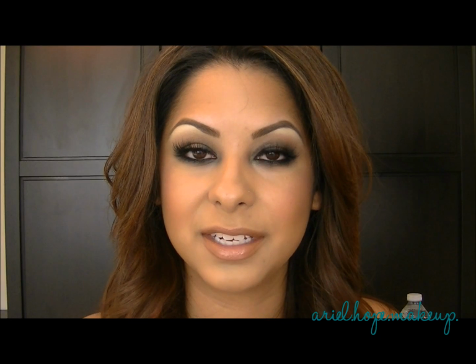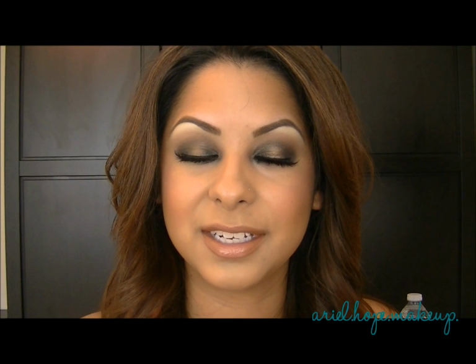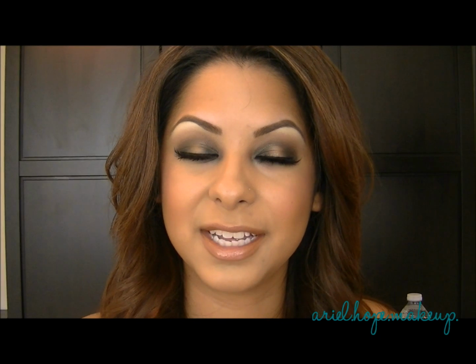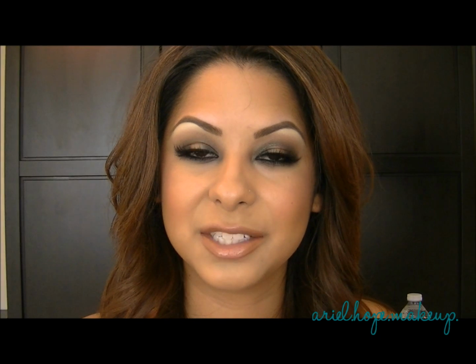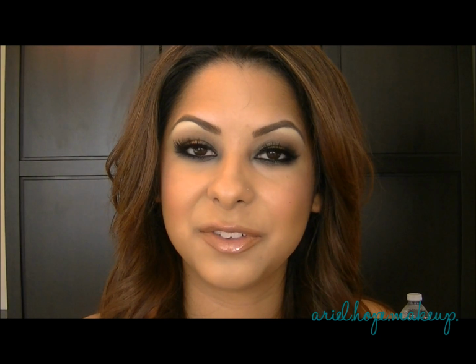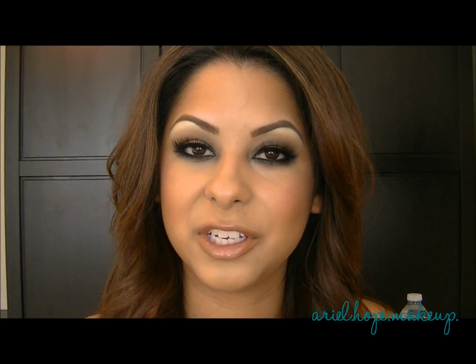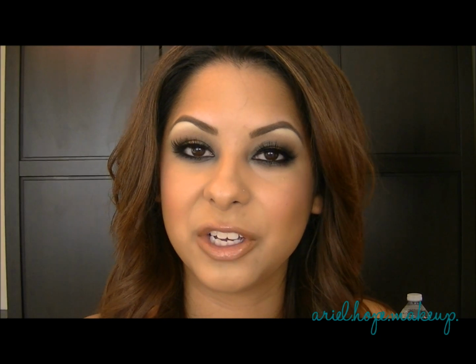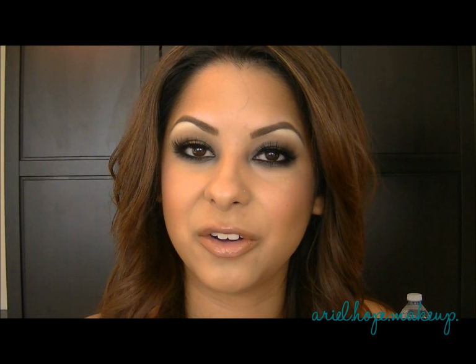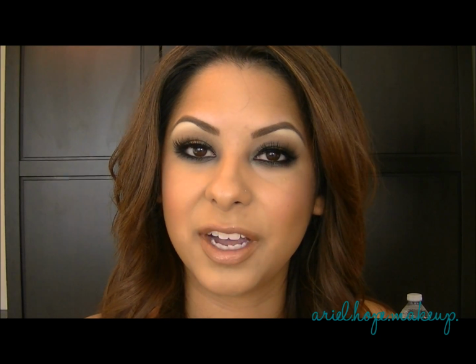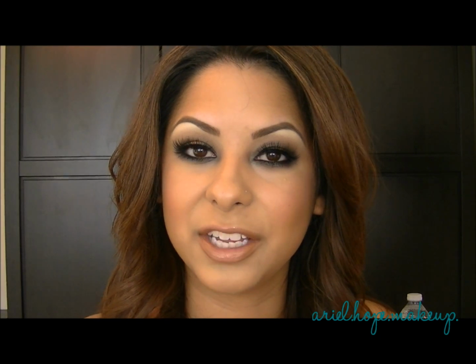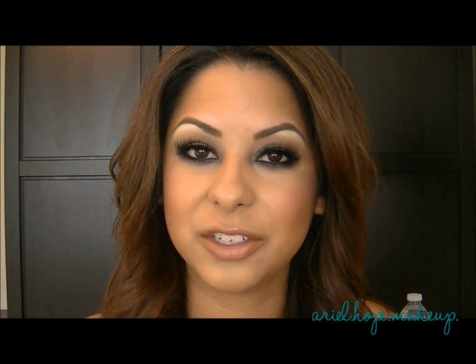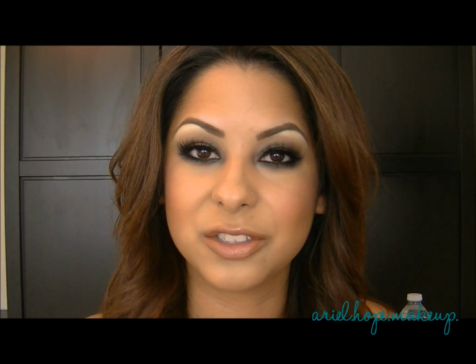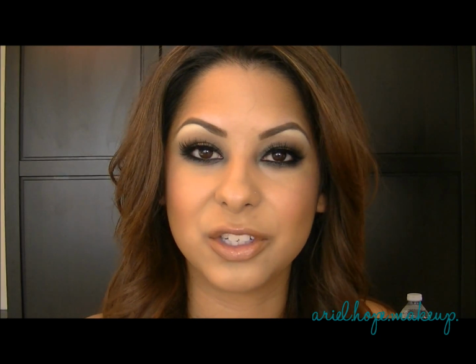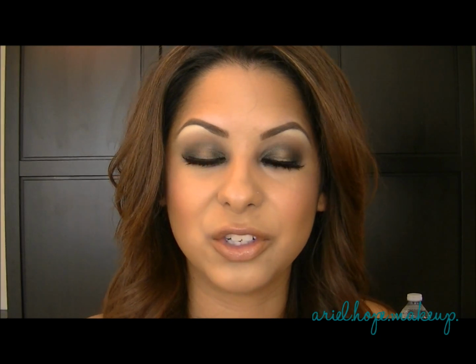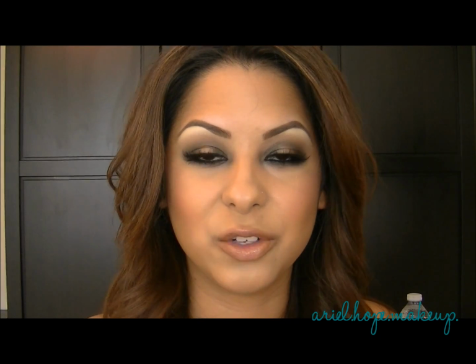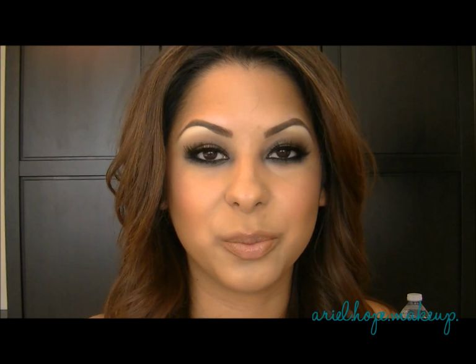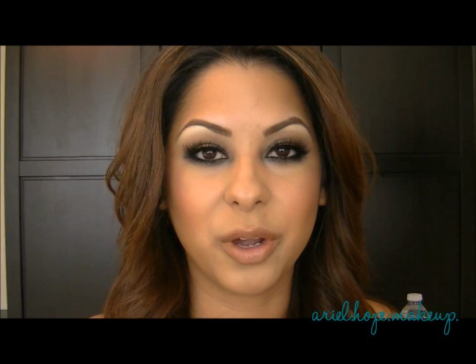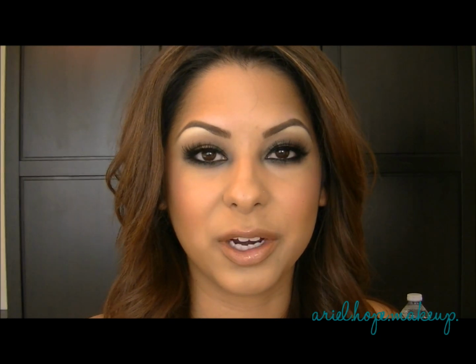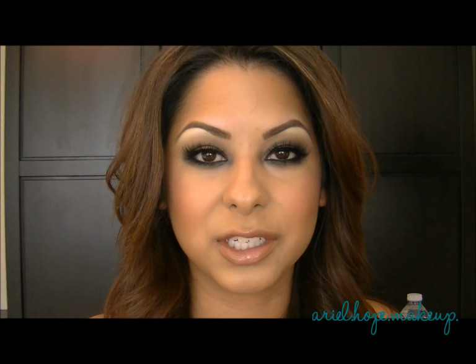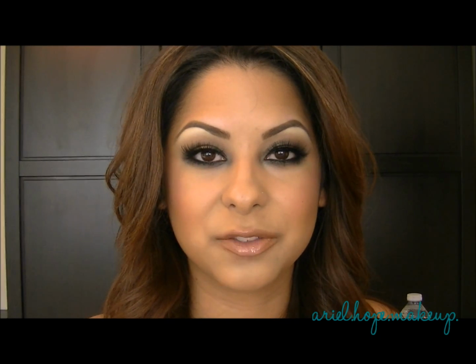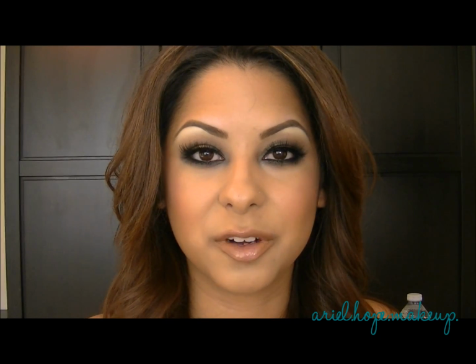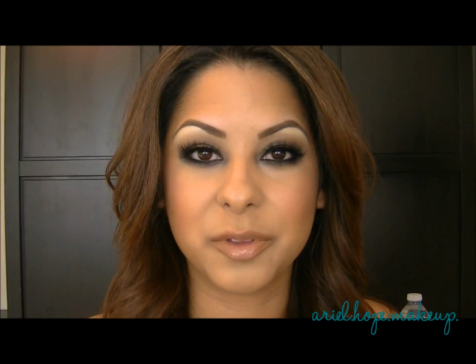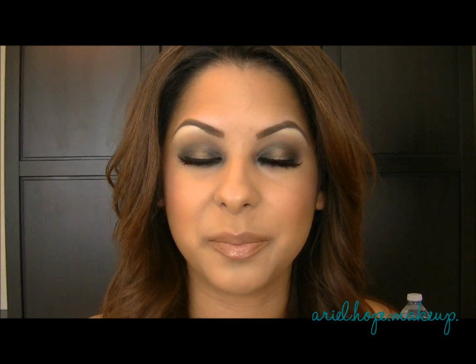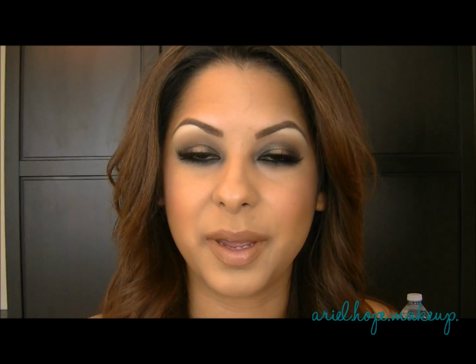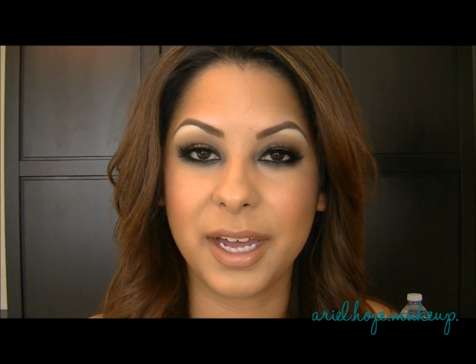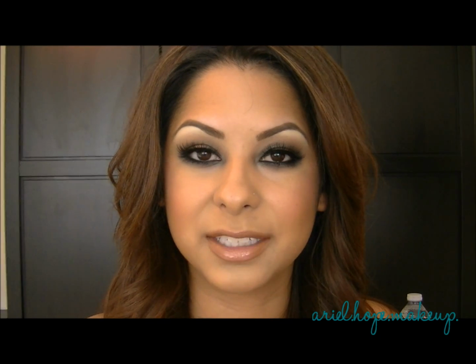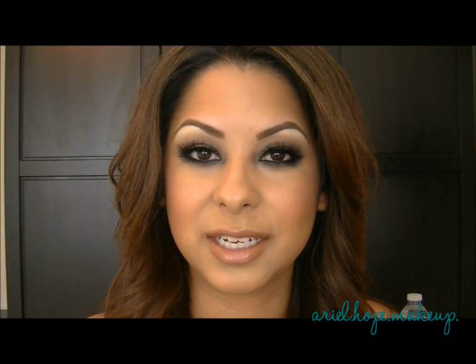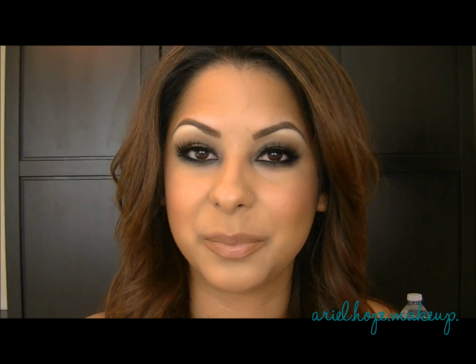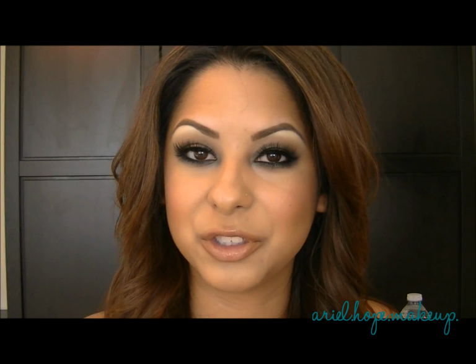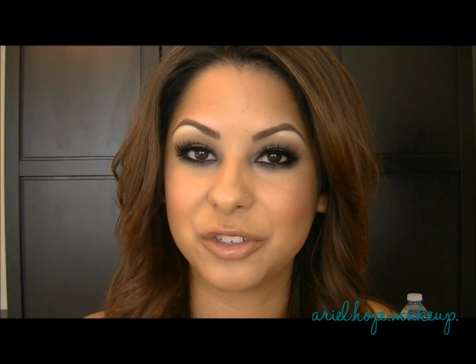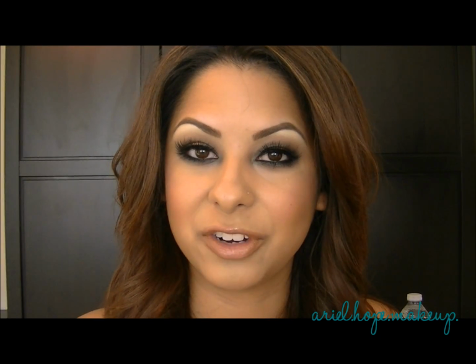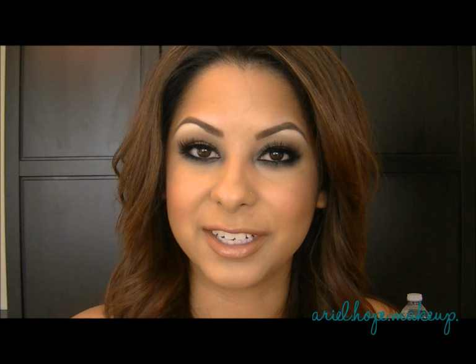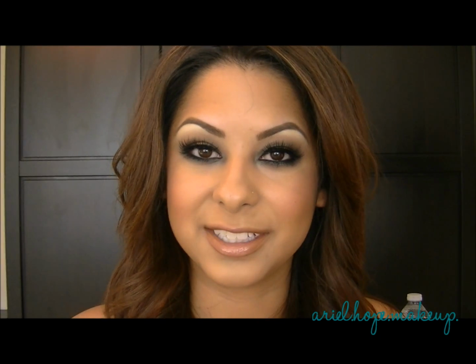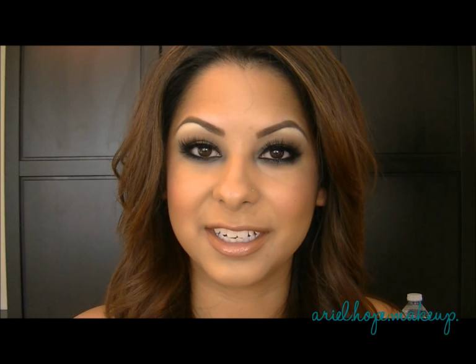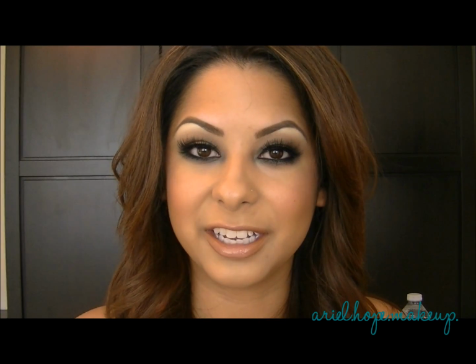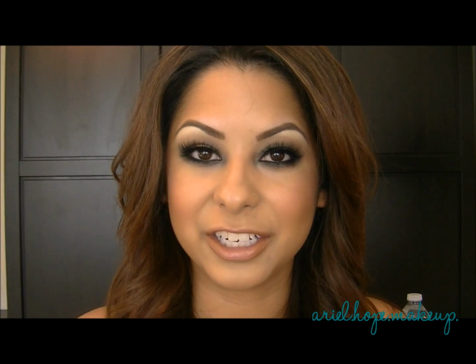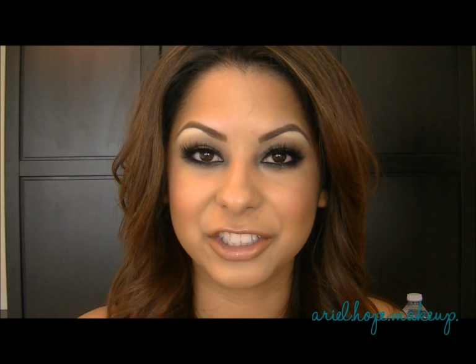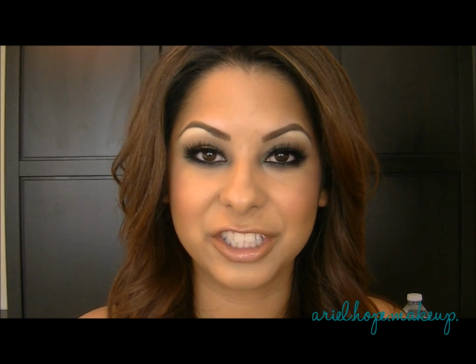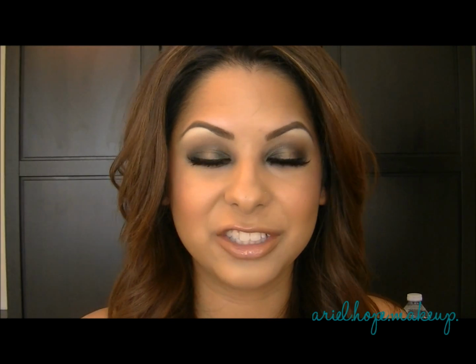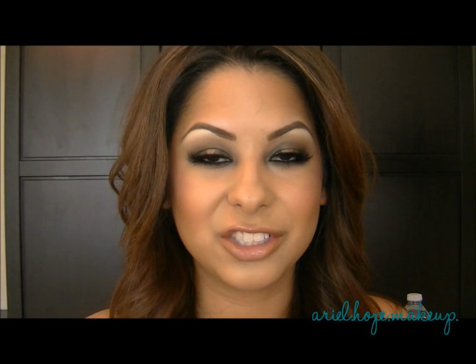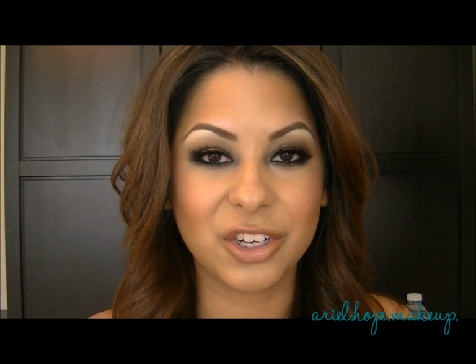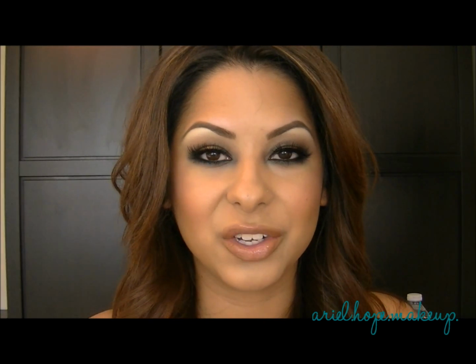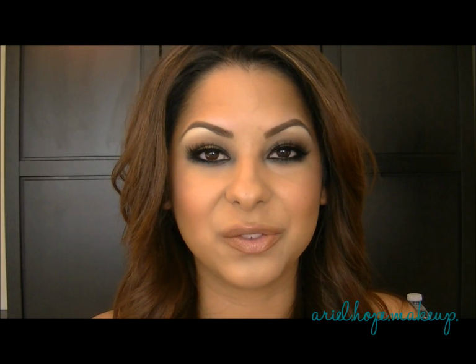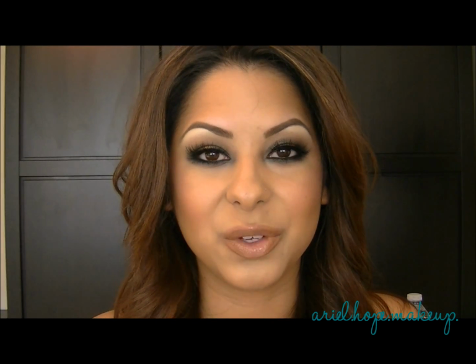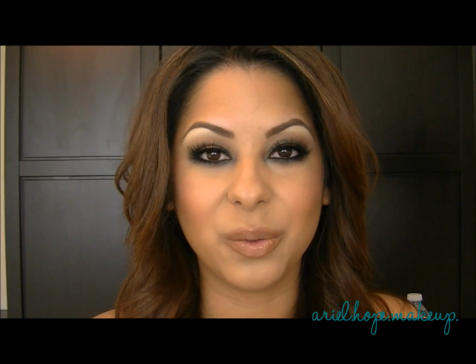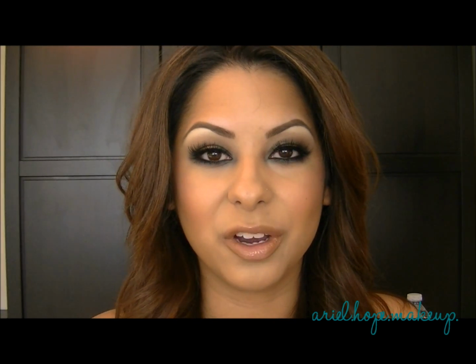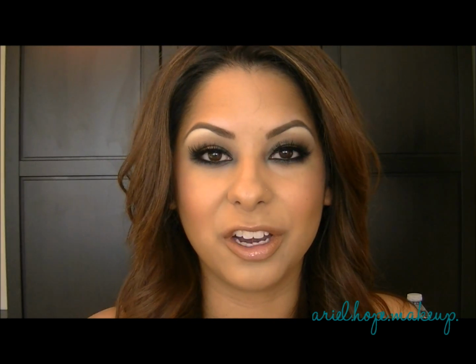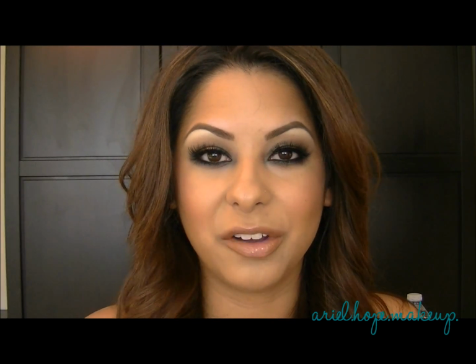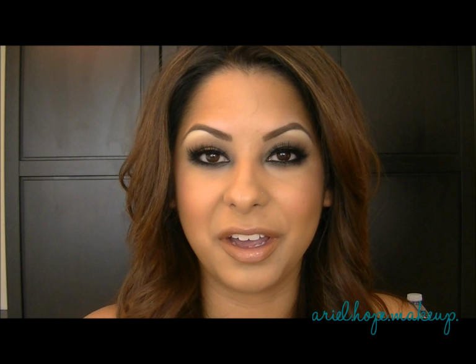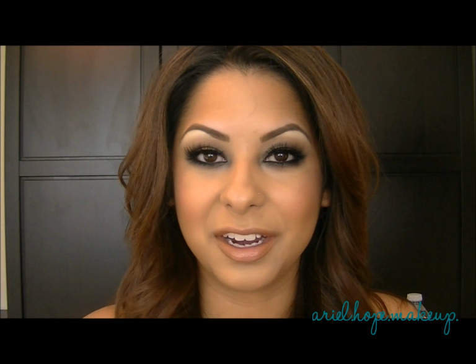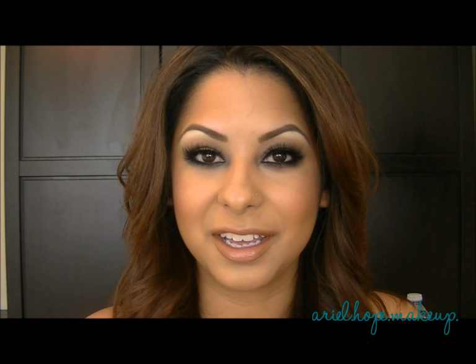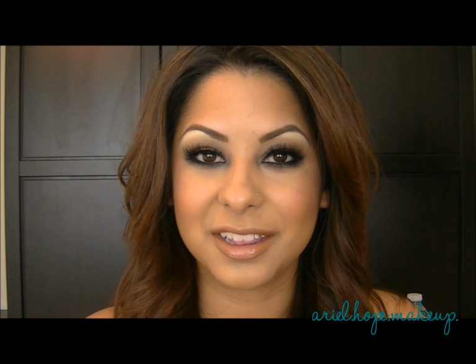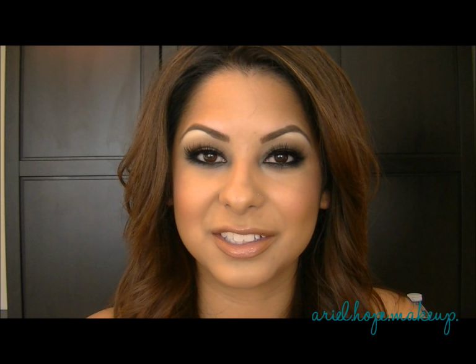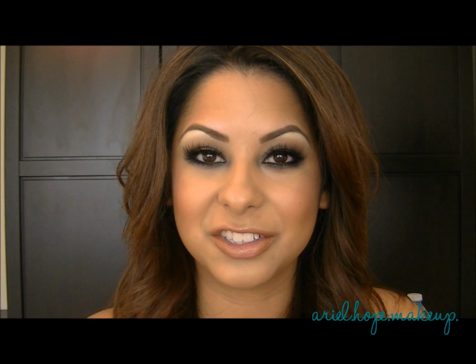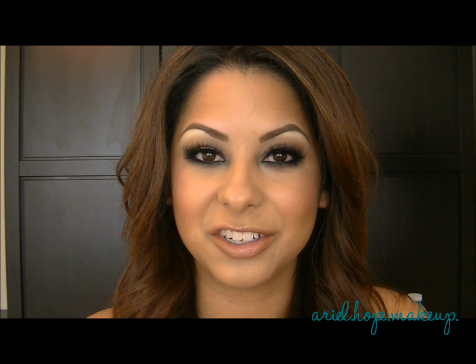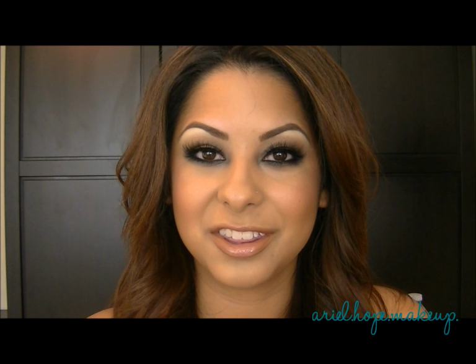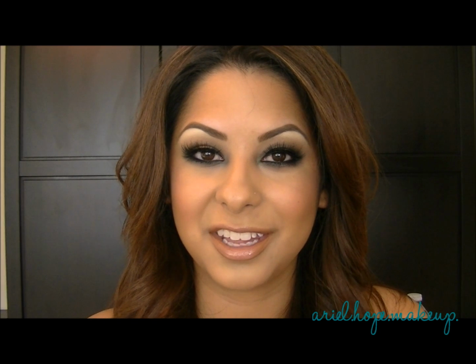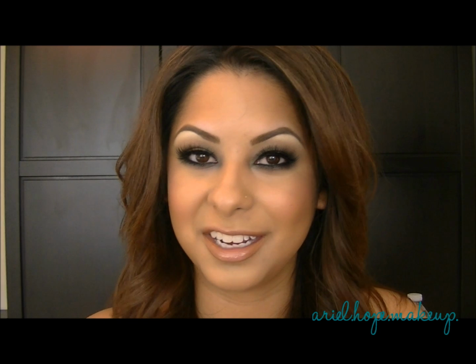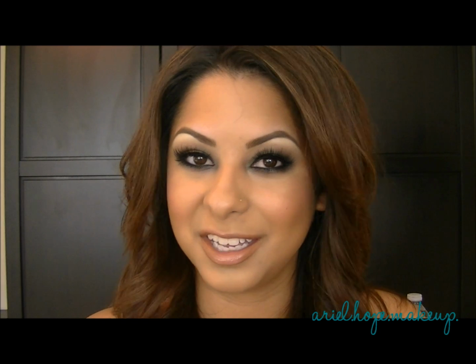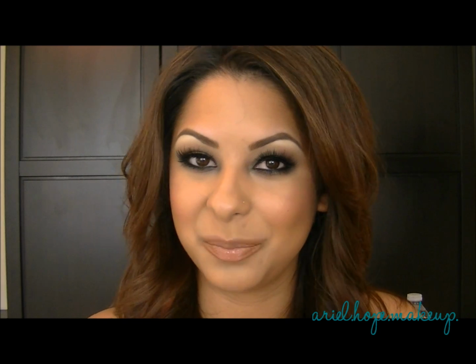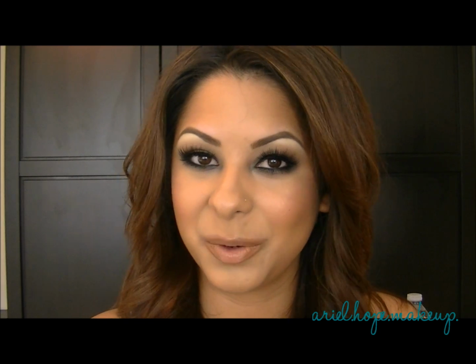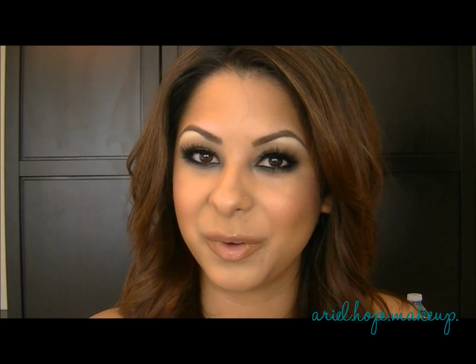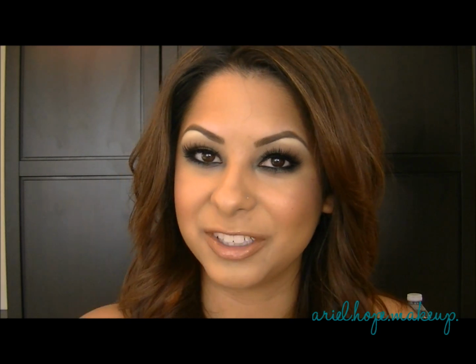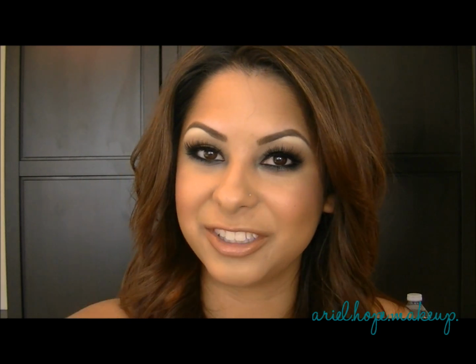Today's video, I used the new products from the MAC Temperature Rising Collection, so if you want to know how to get this look, then keep on watching.